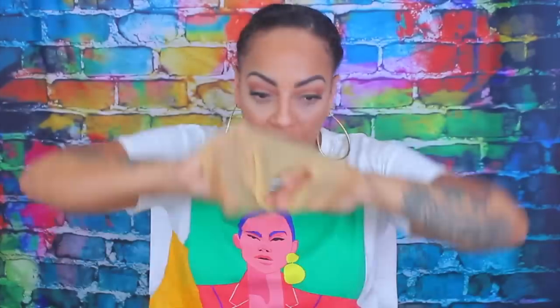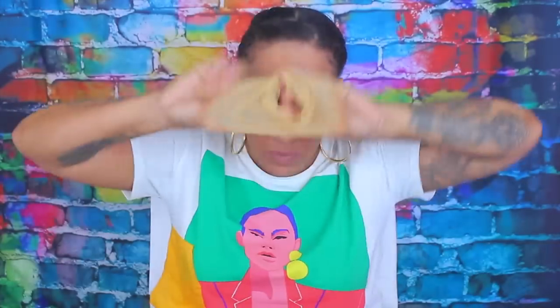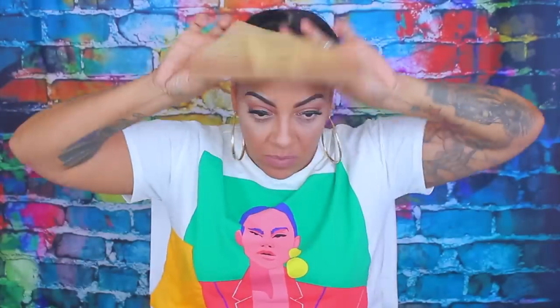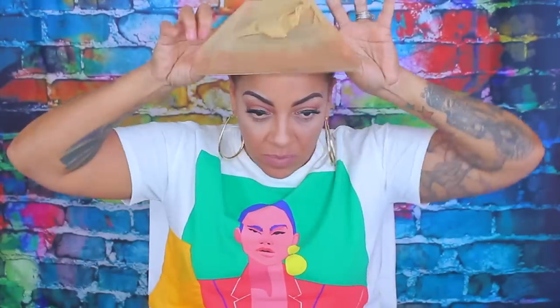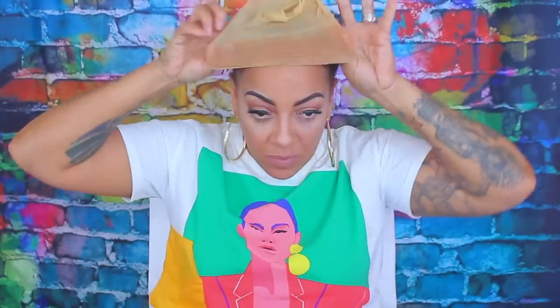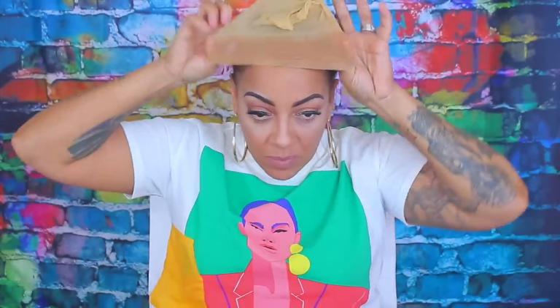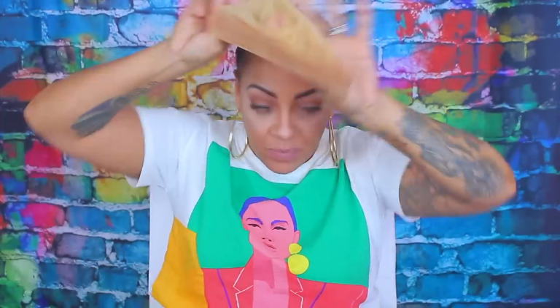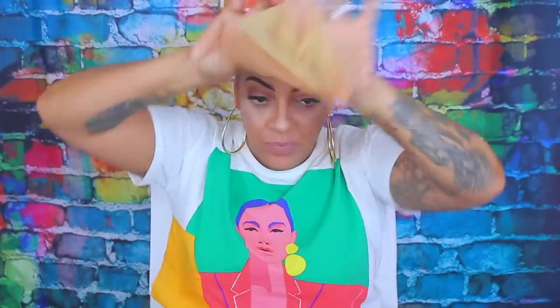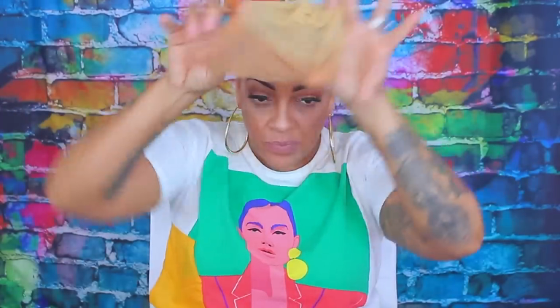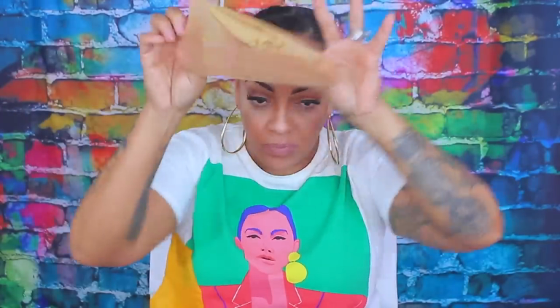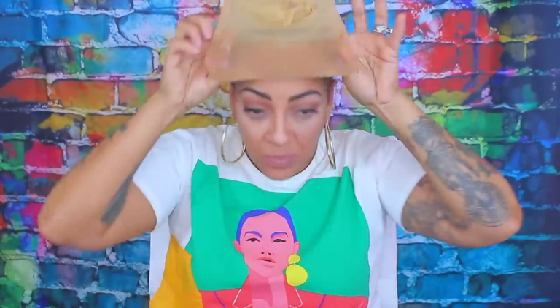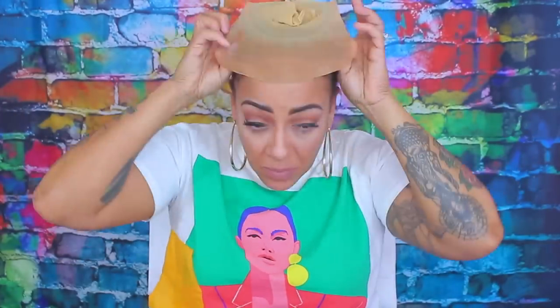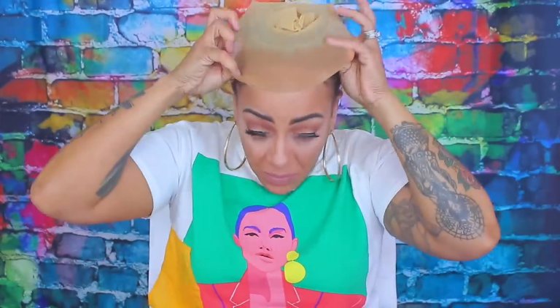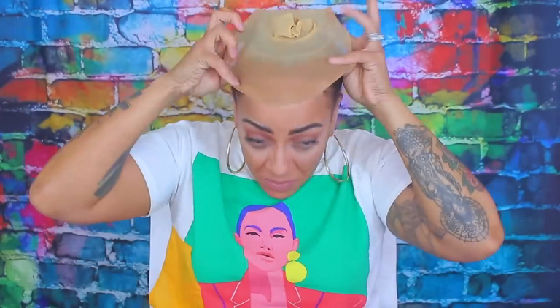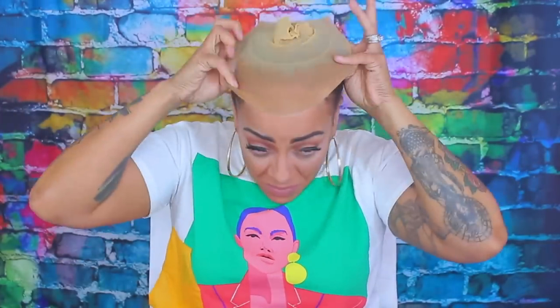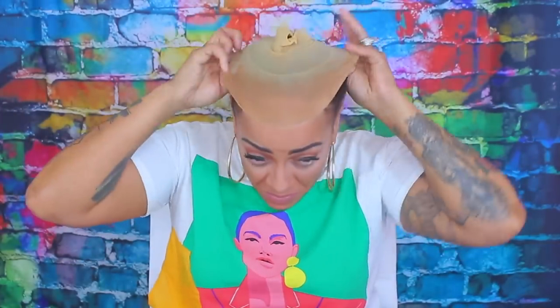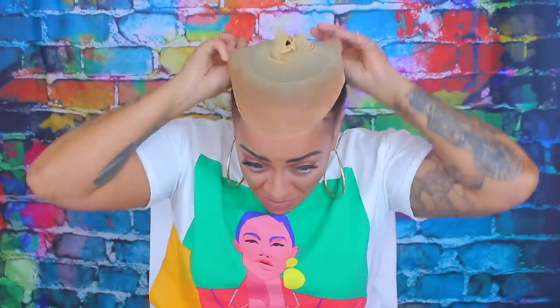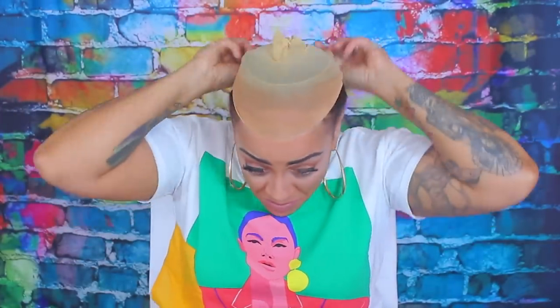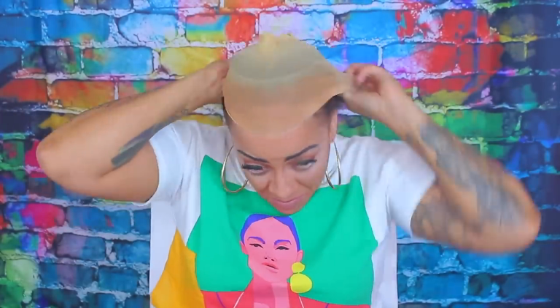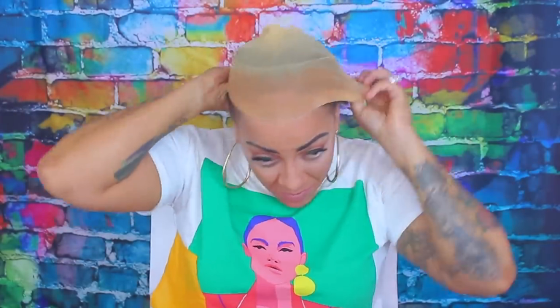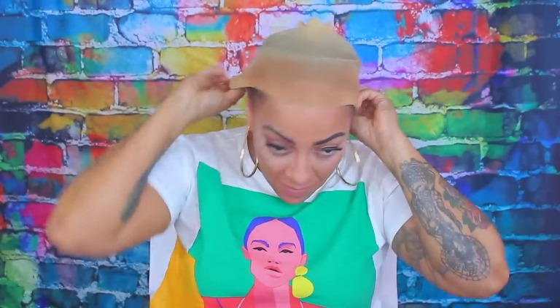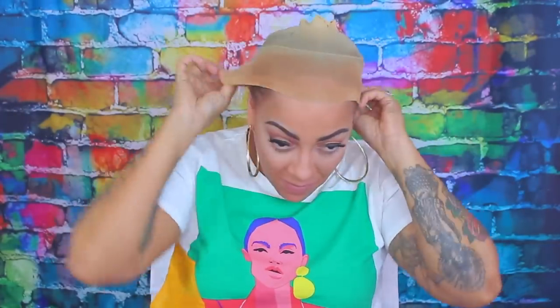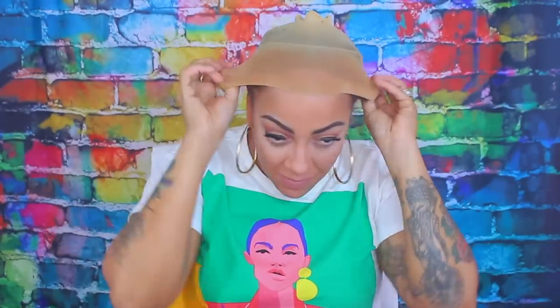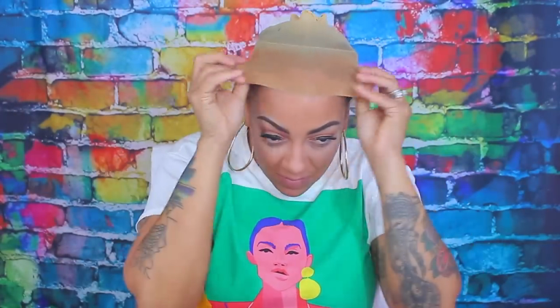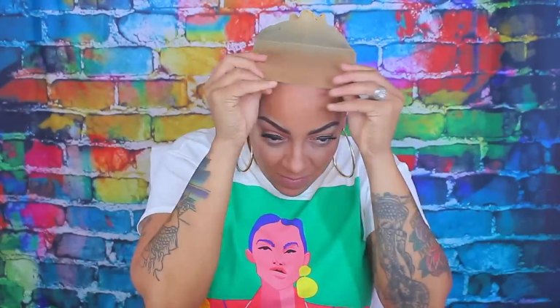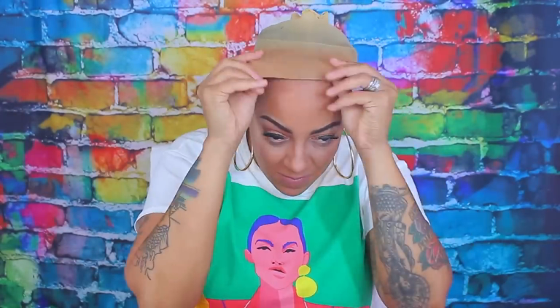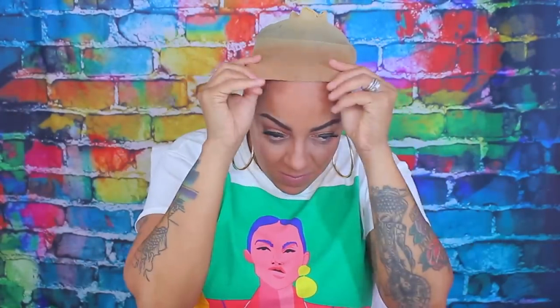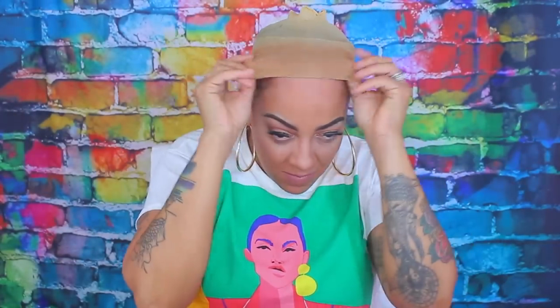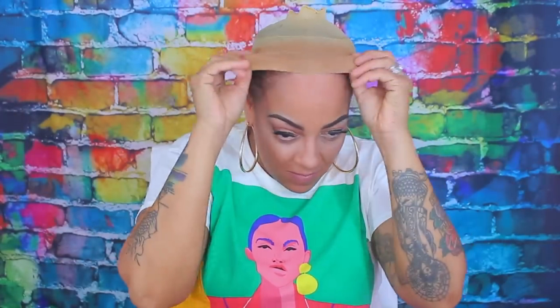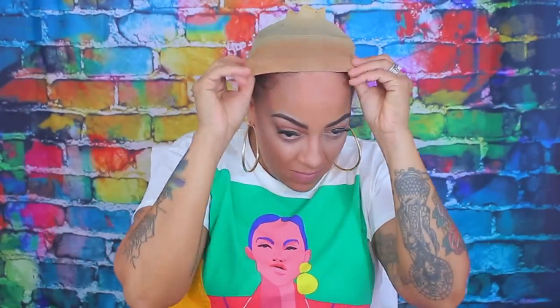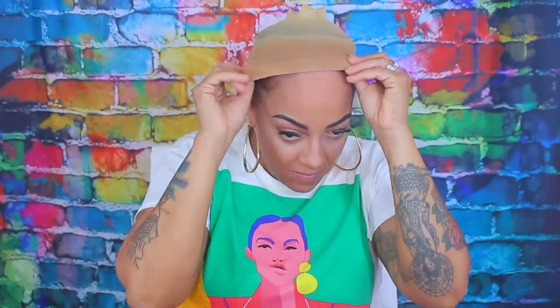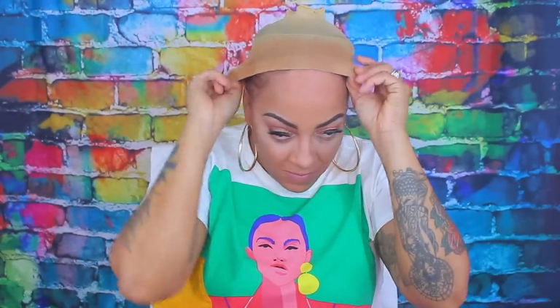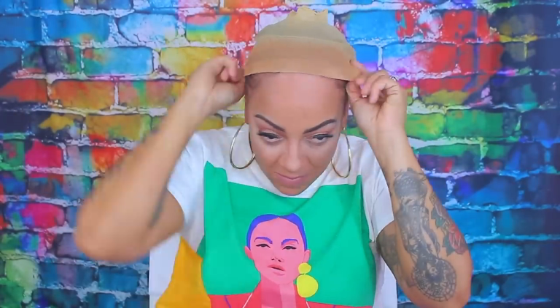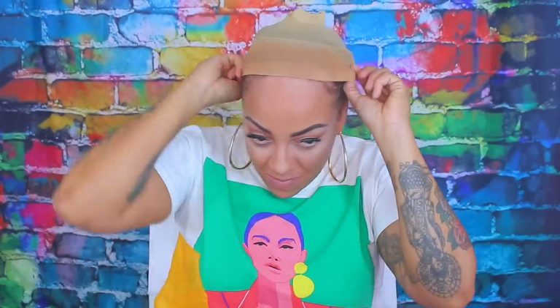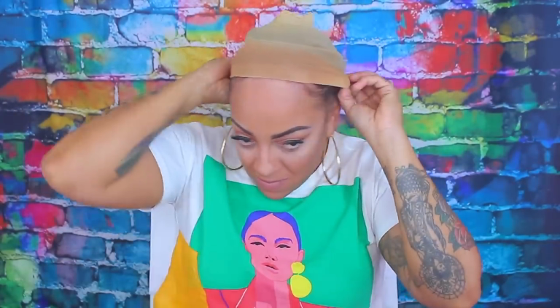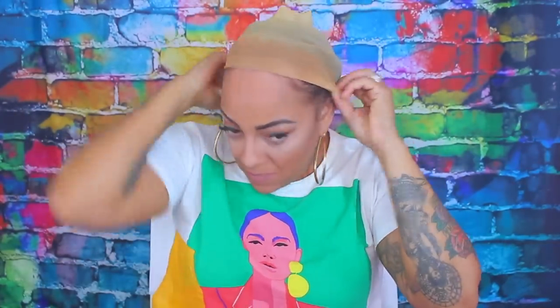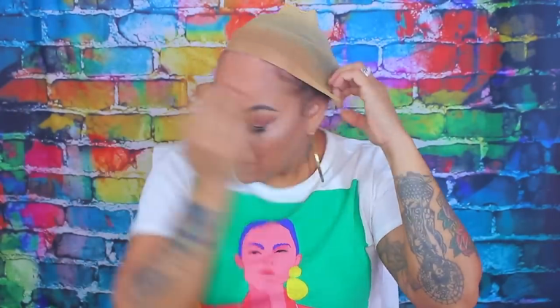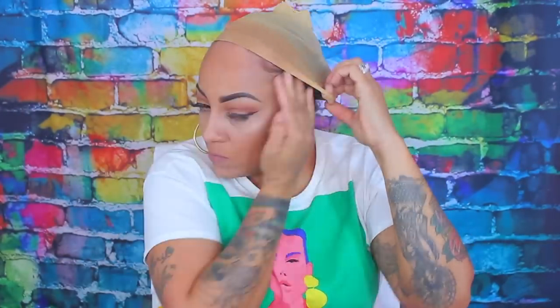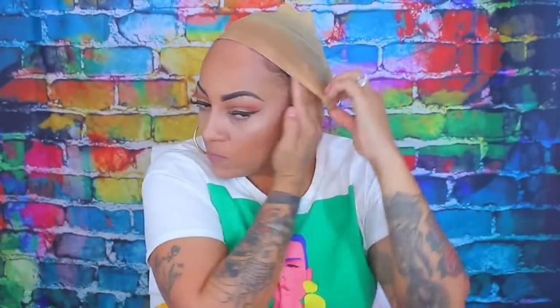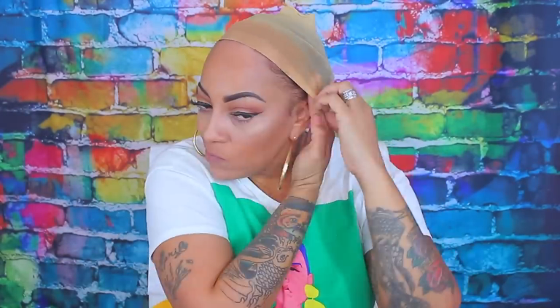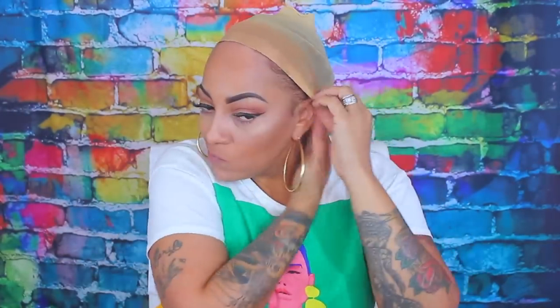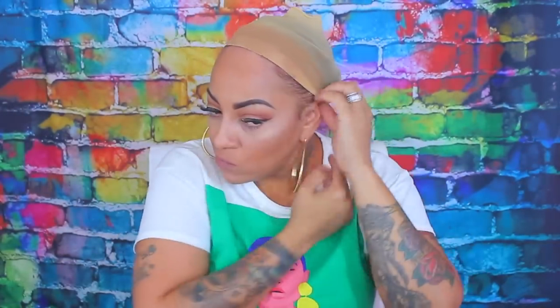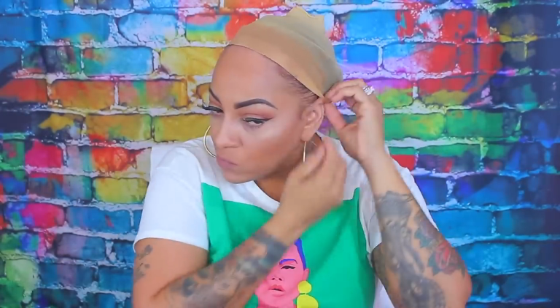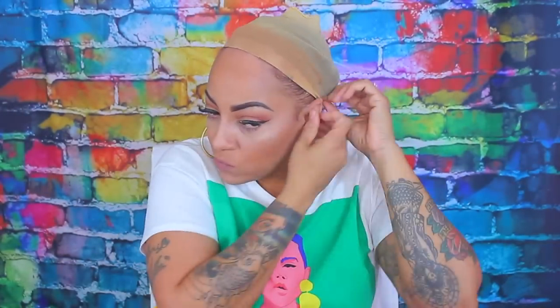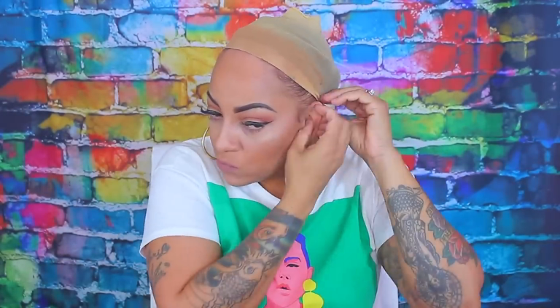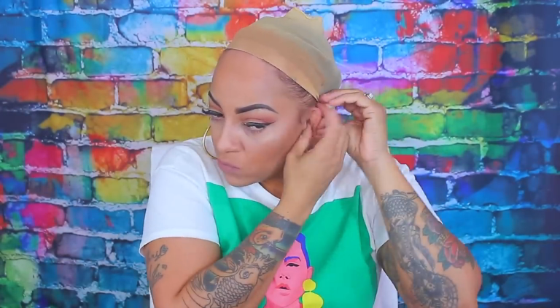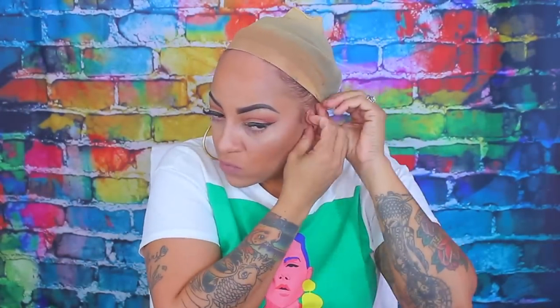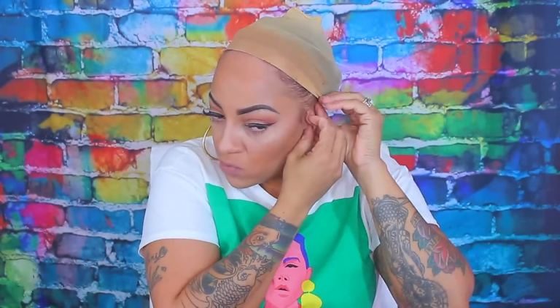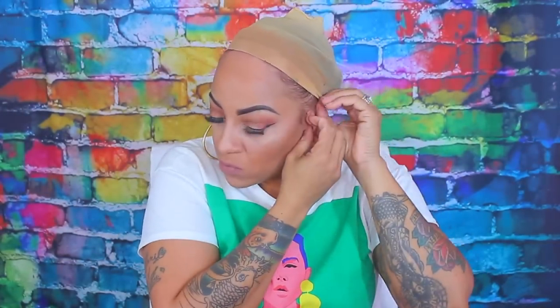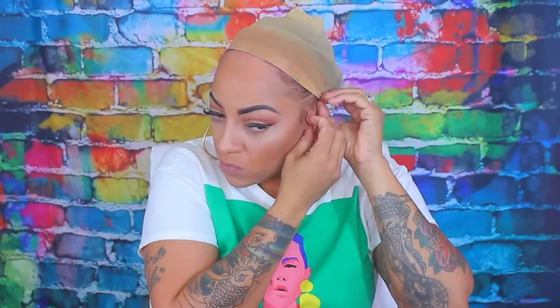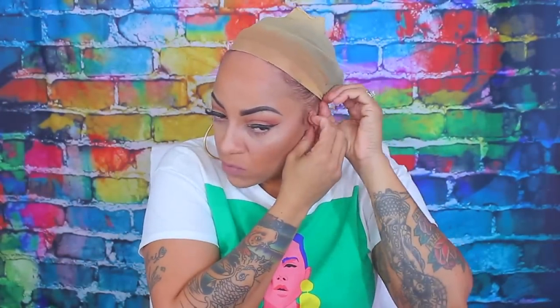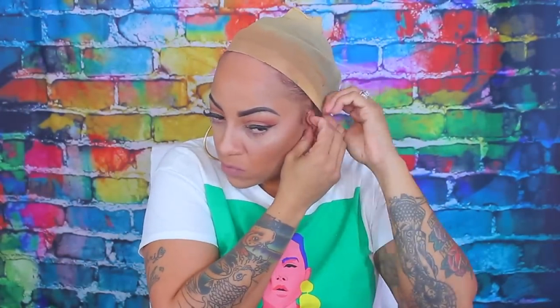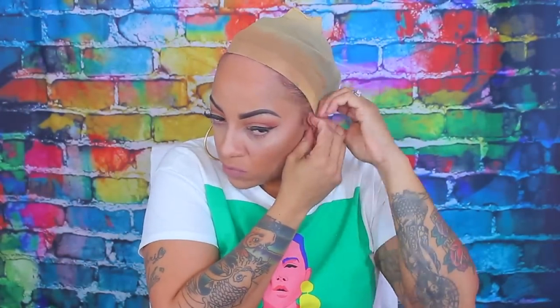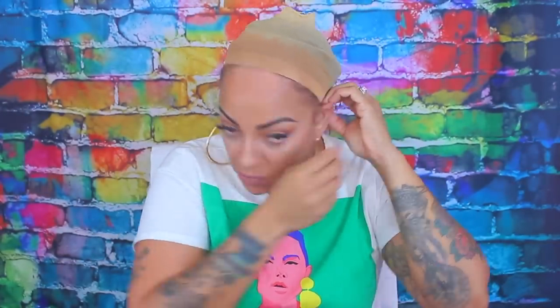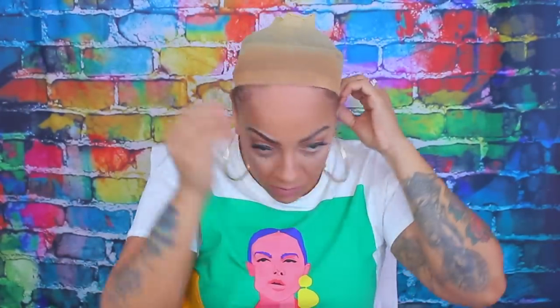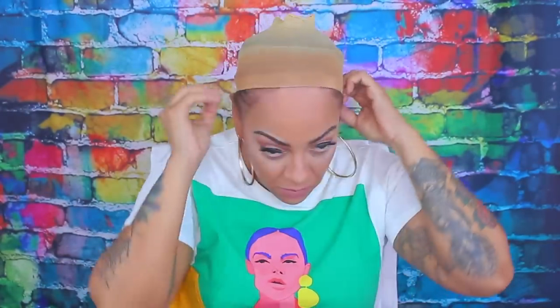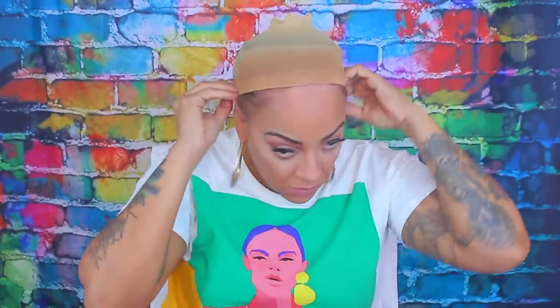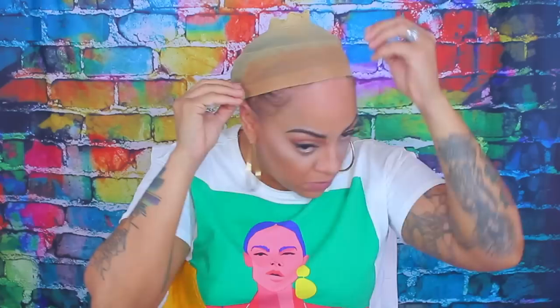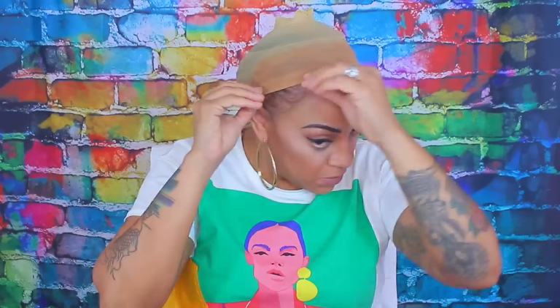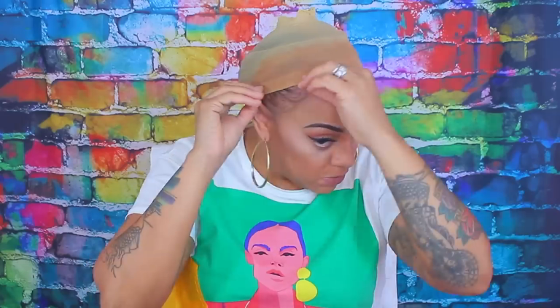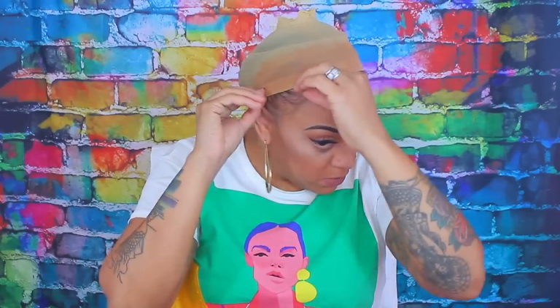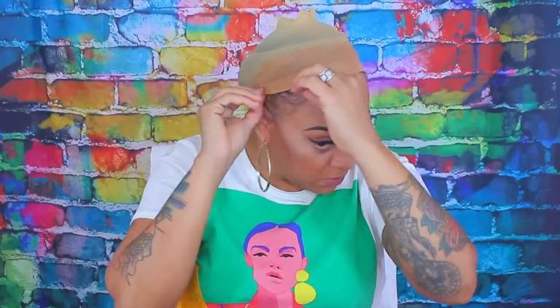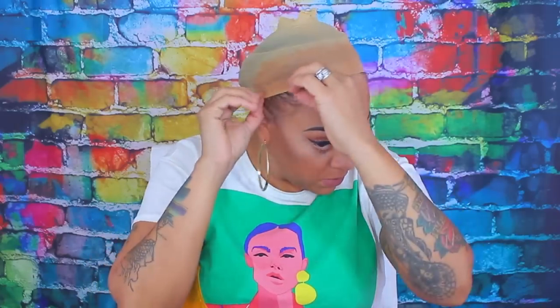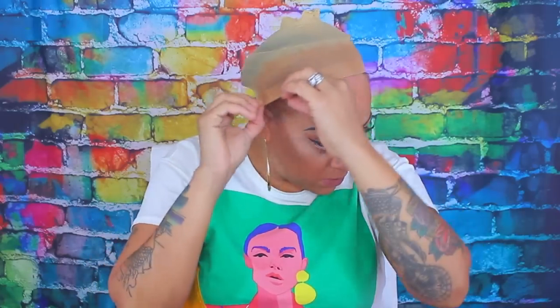So I'm going to take this stocking cap that I absolutely love. It's molded to my head — I've used it, I've worn it, so it fits perfectly. It's not moving.